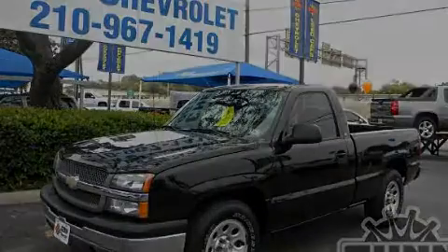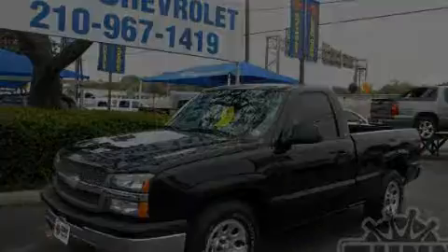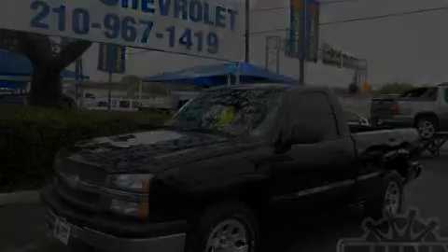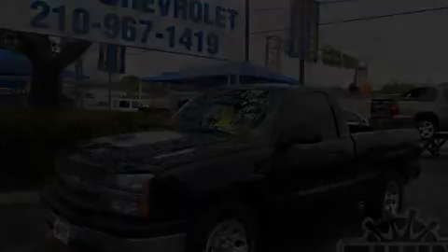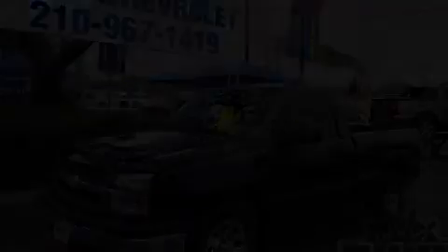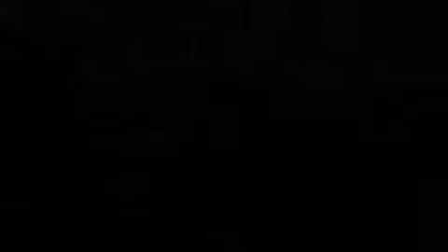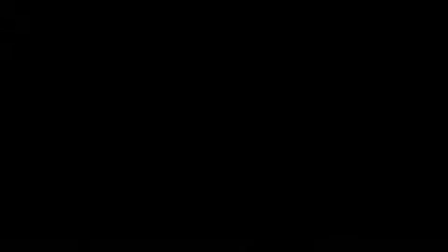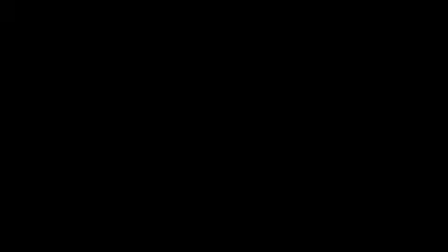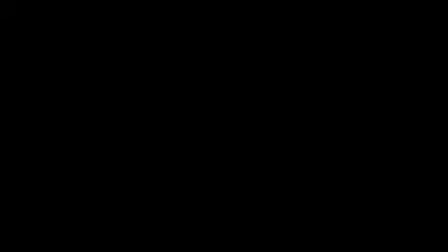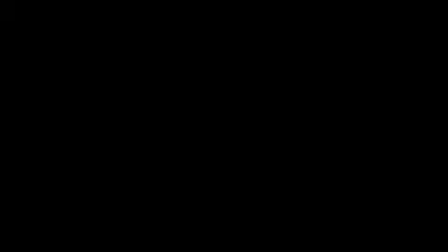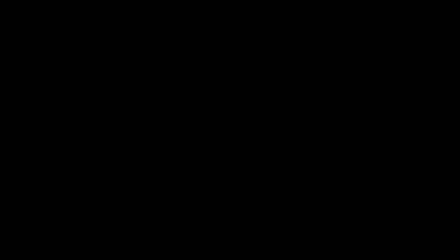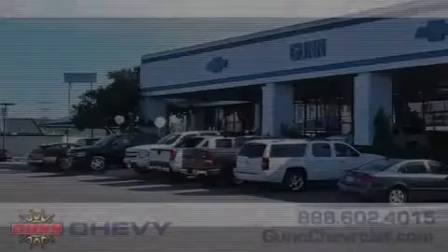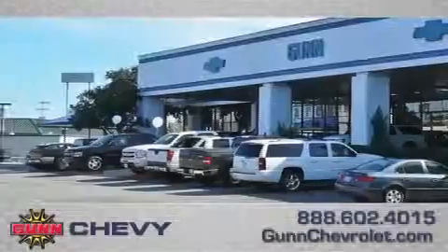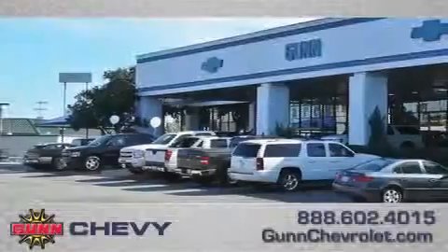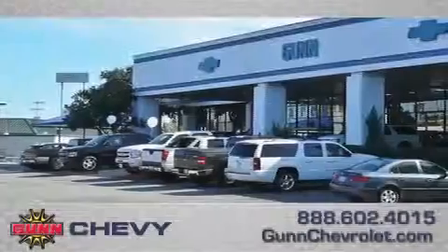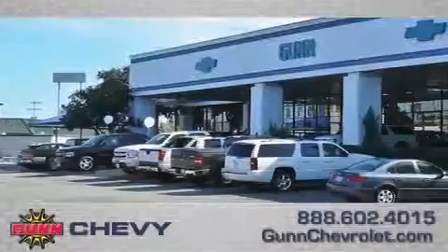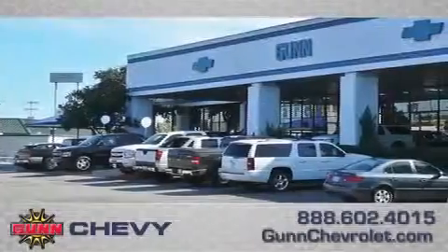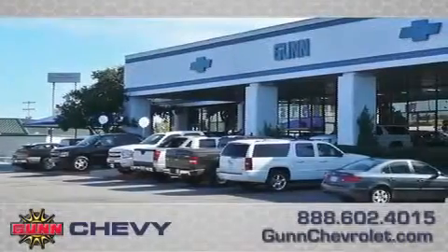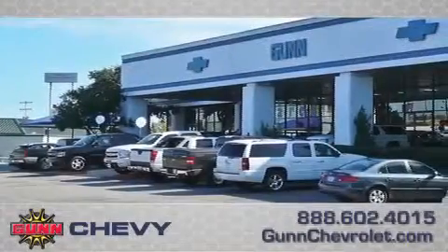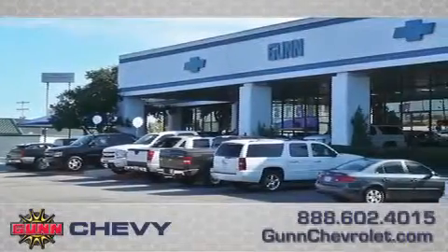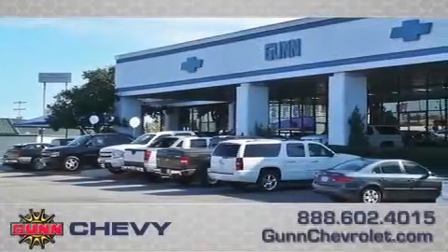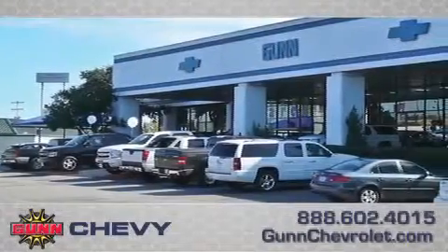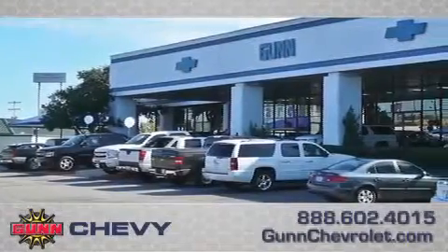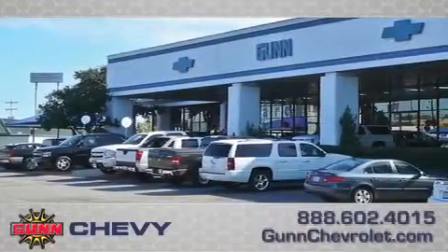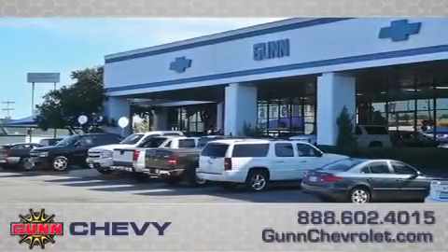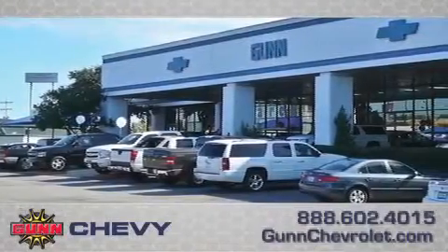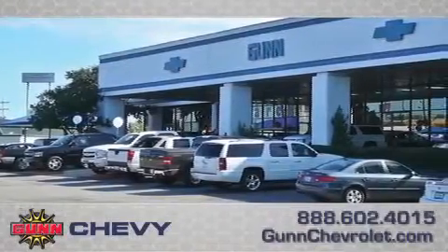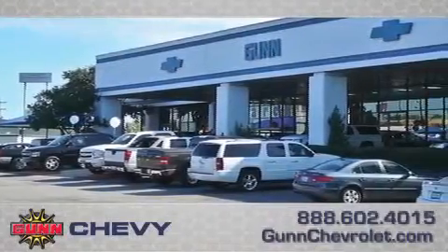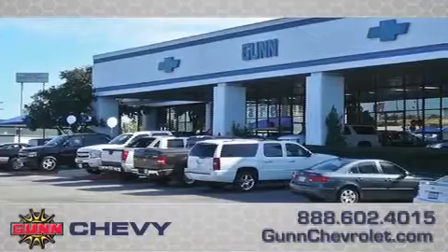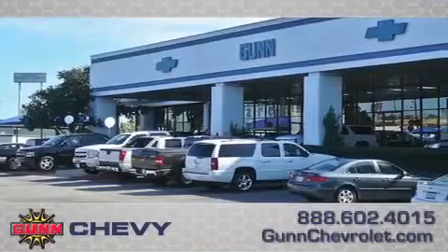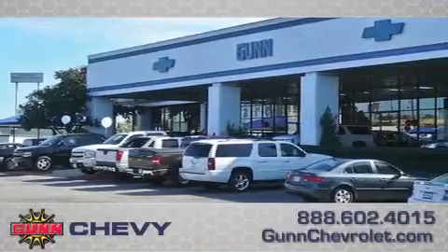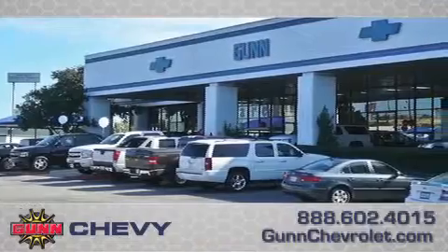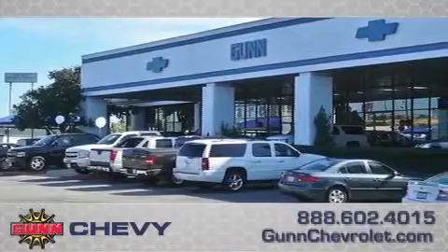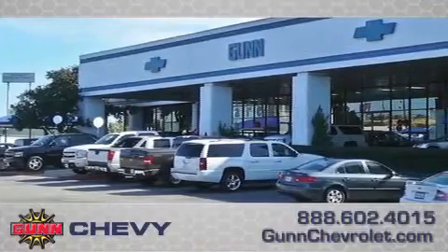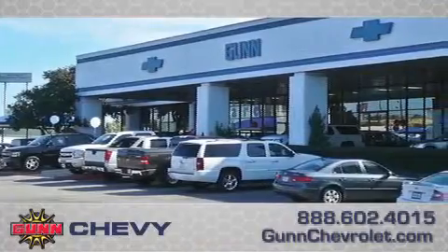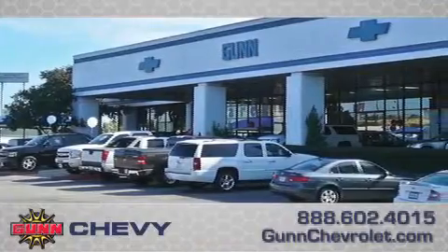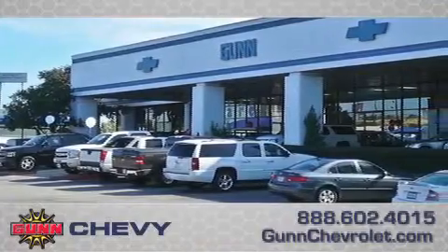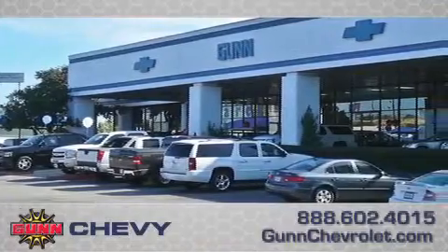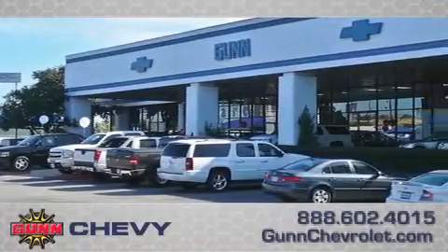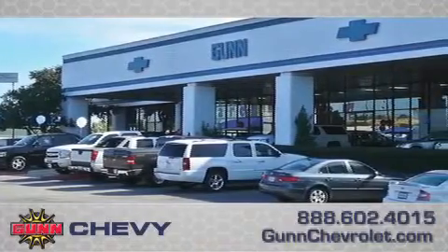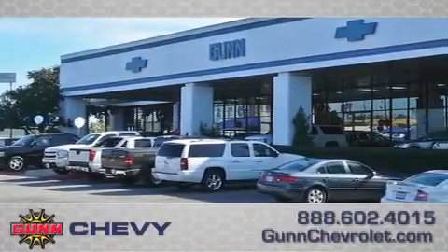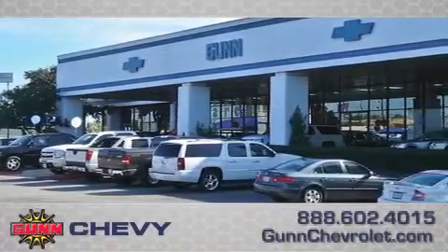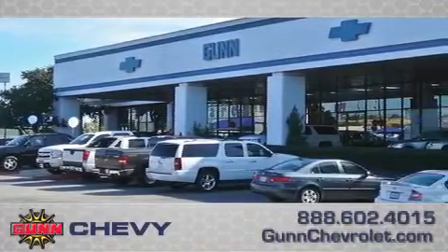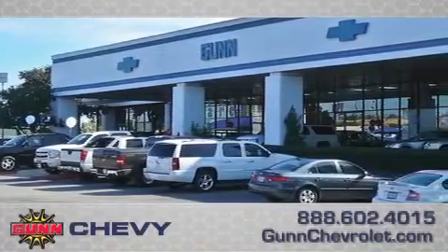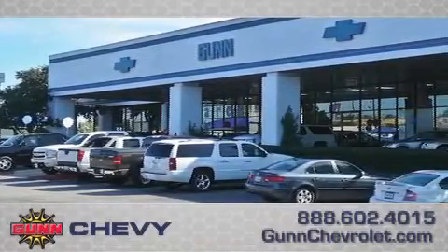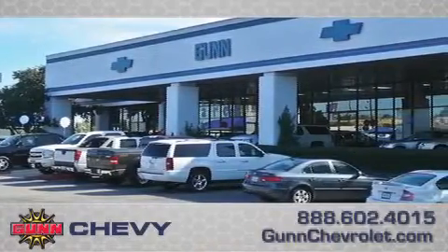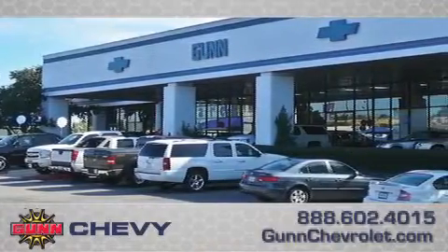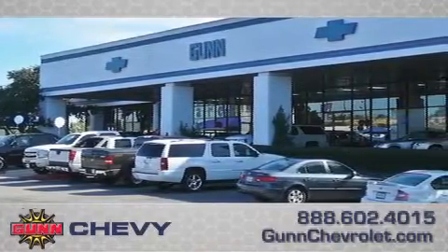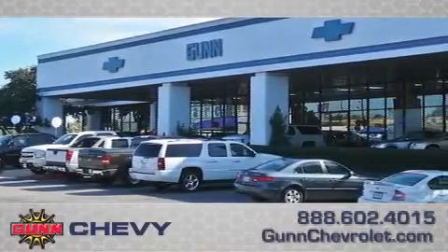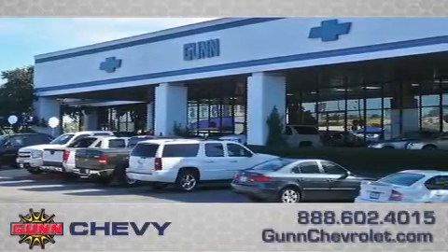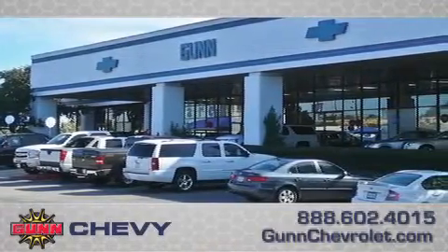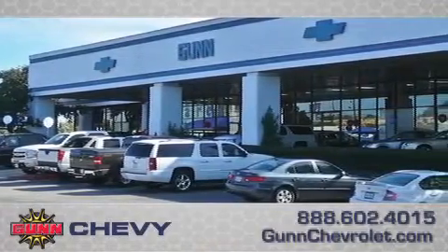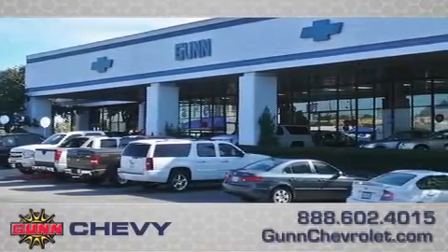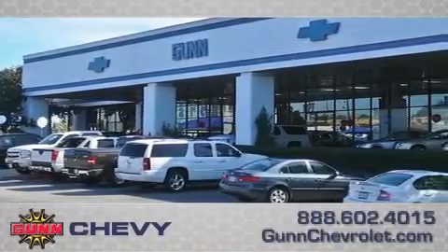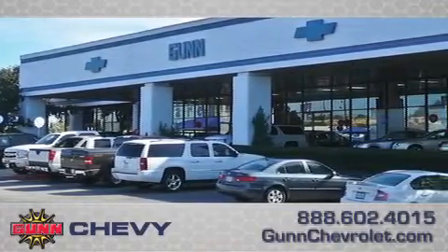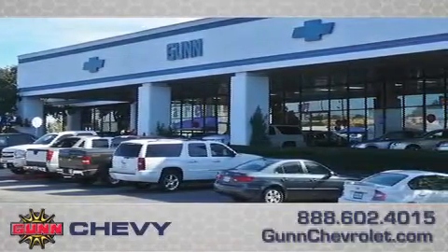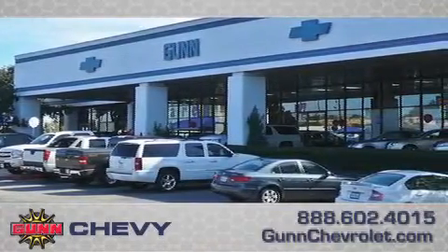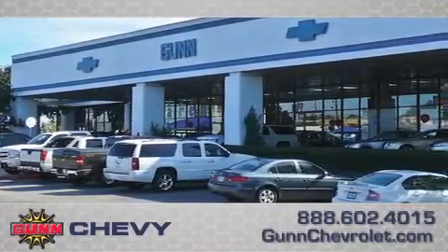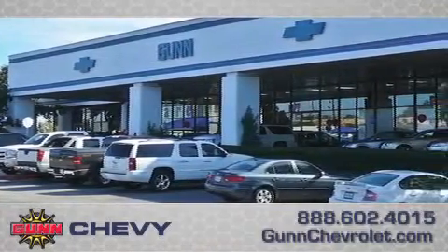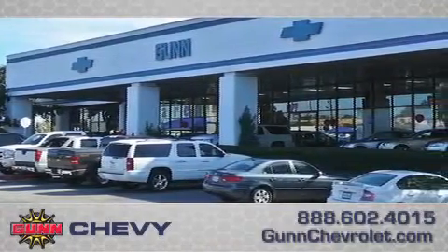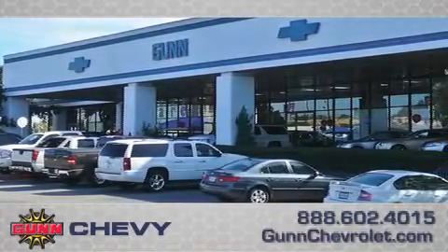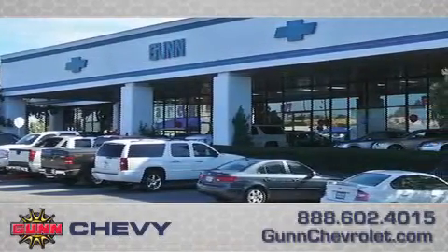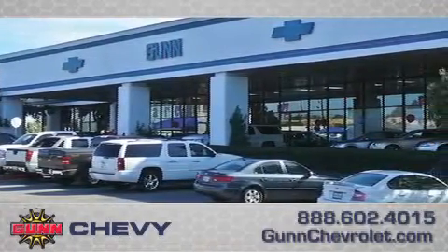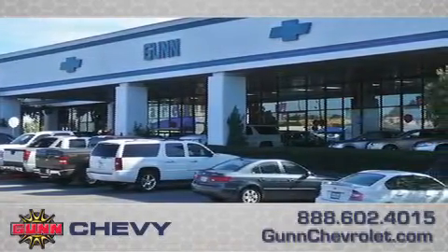Call Gunn Chevrolet today to arrange for a closer look at our entire inventory and find out why Gunn's one simple price is simply better.